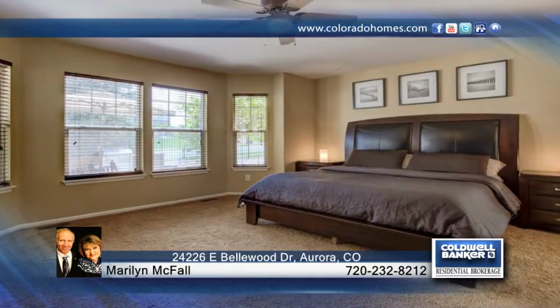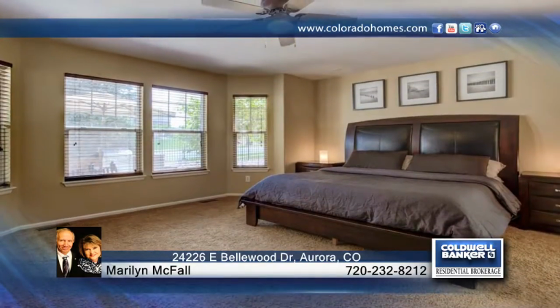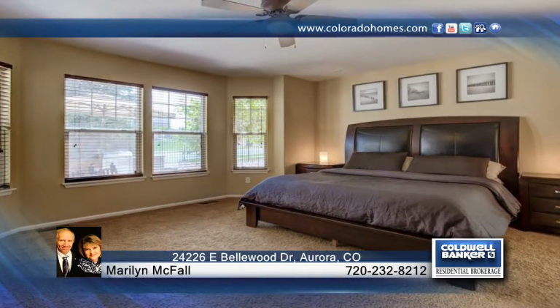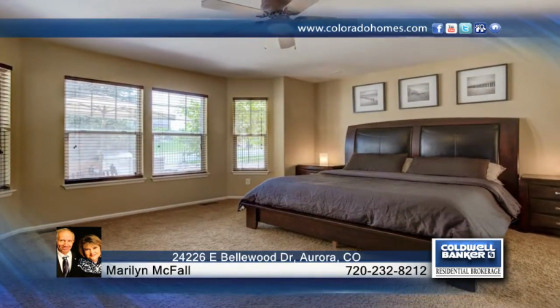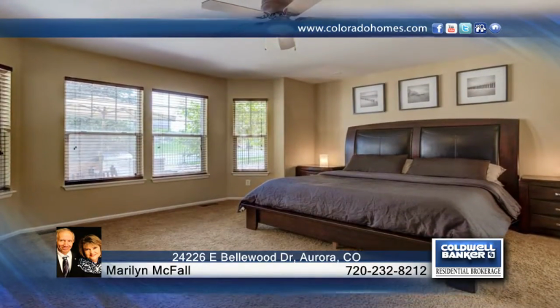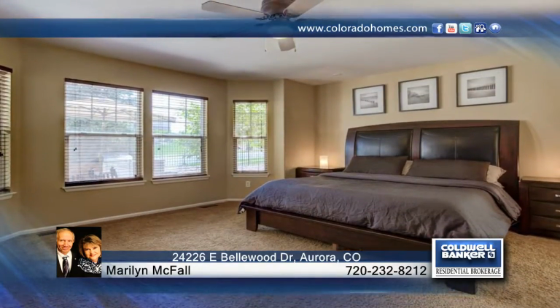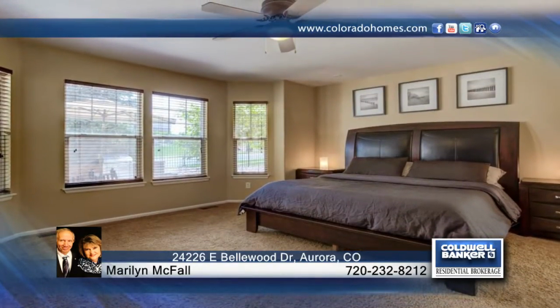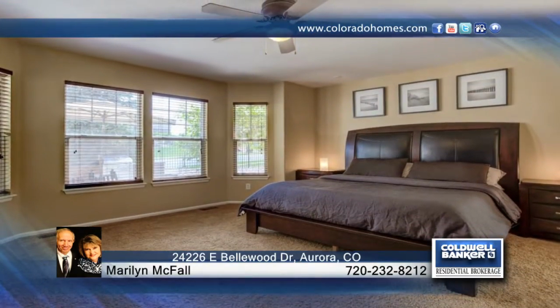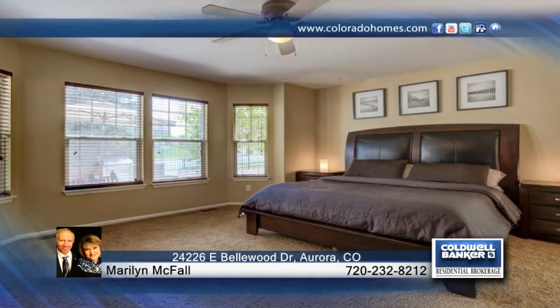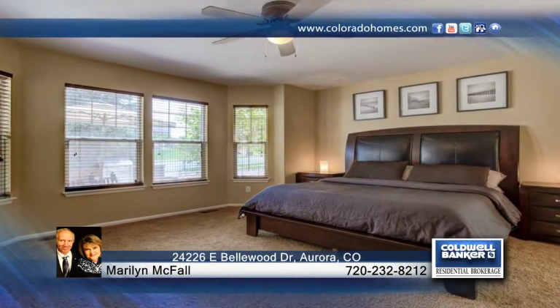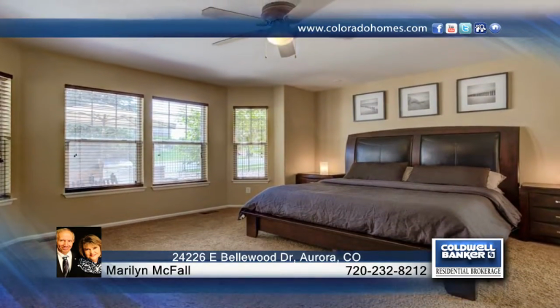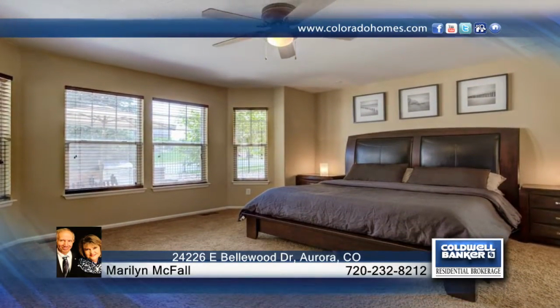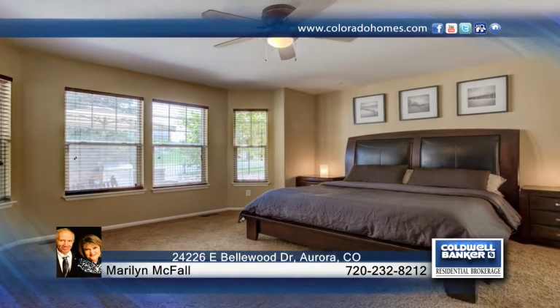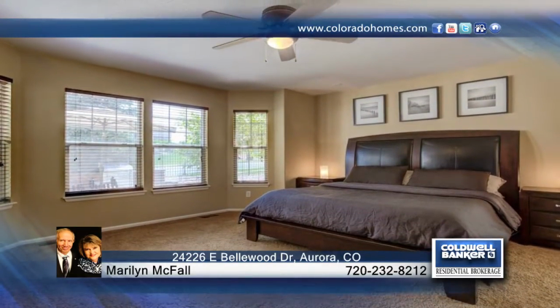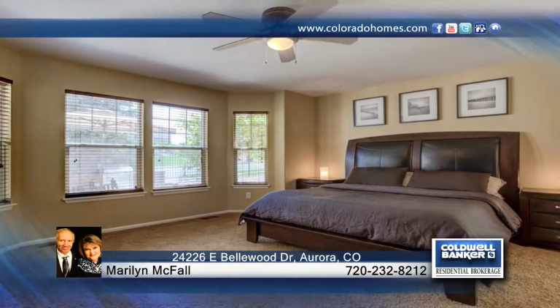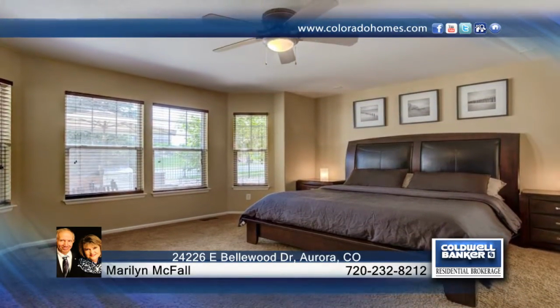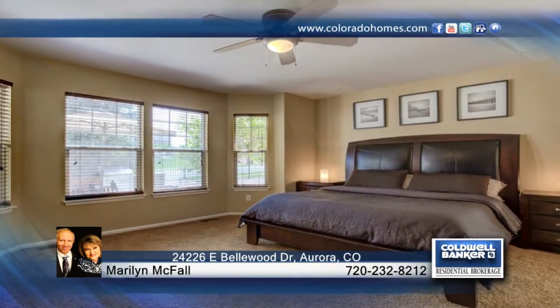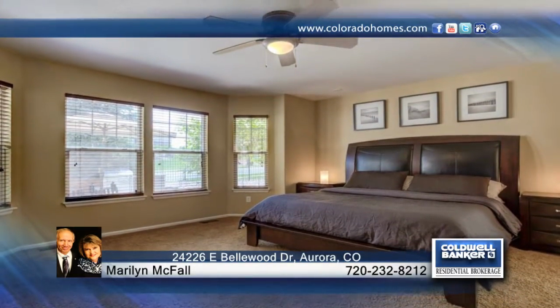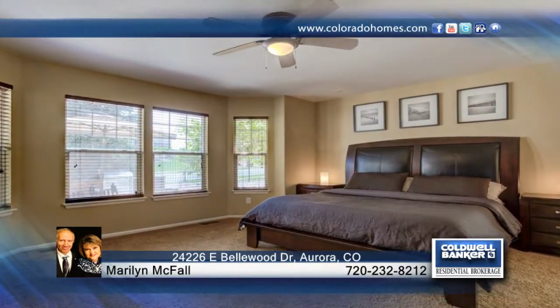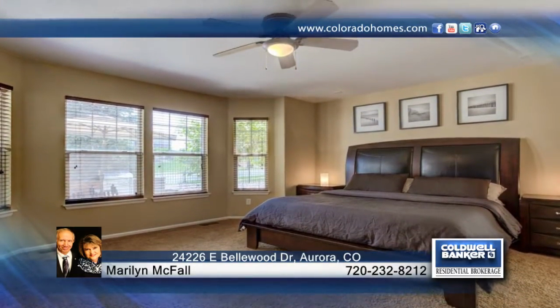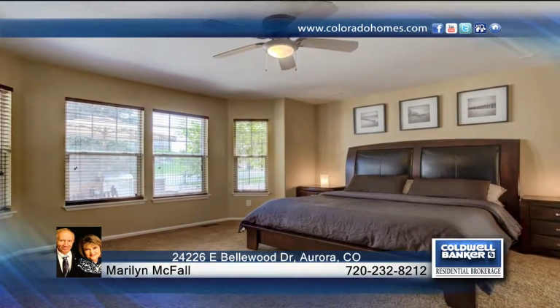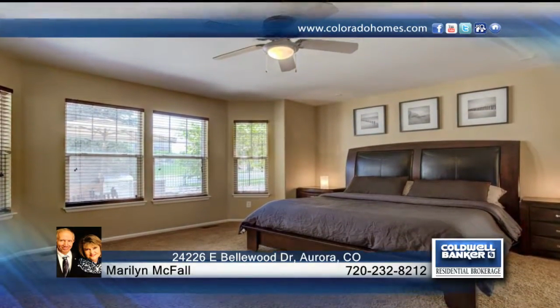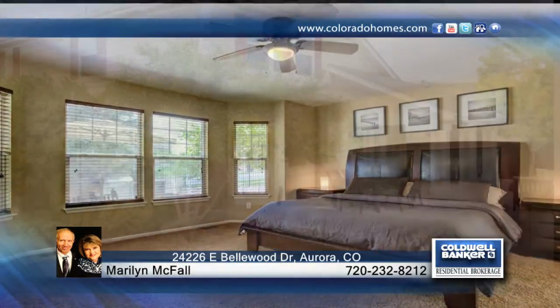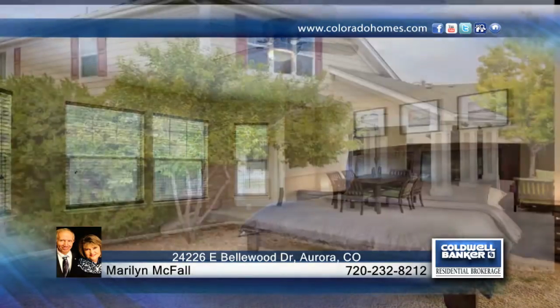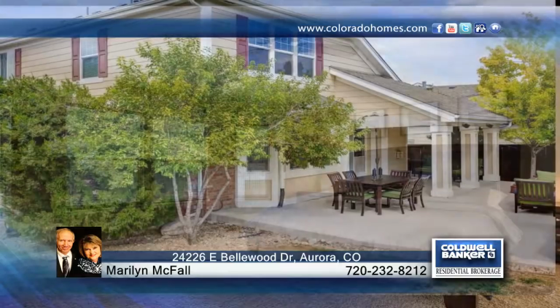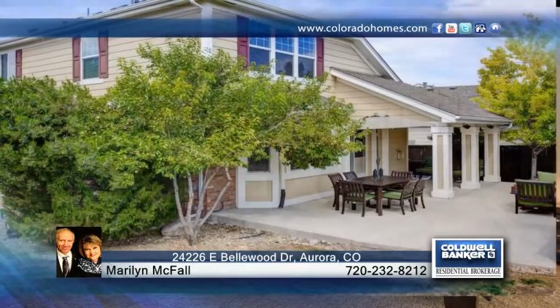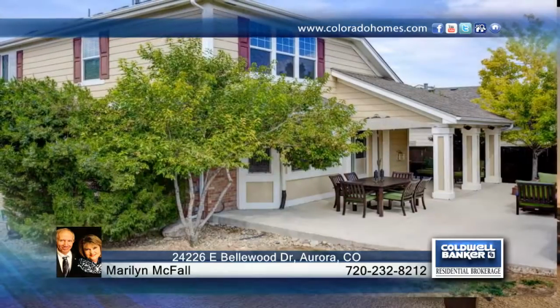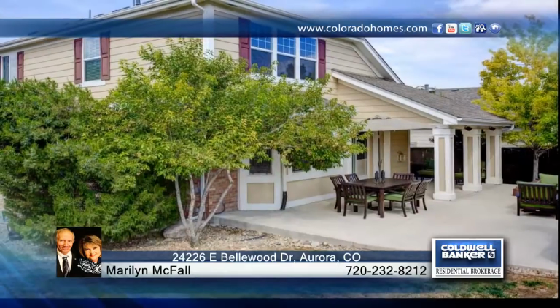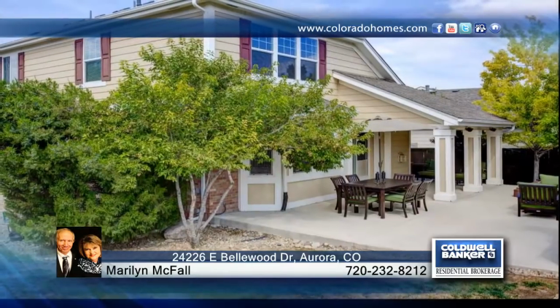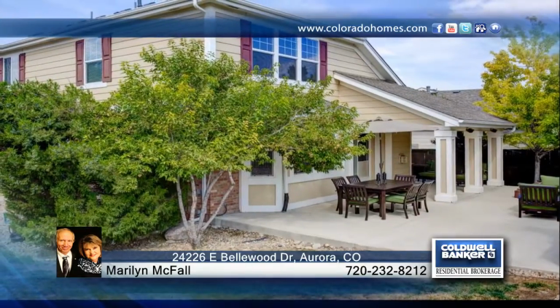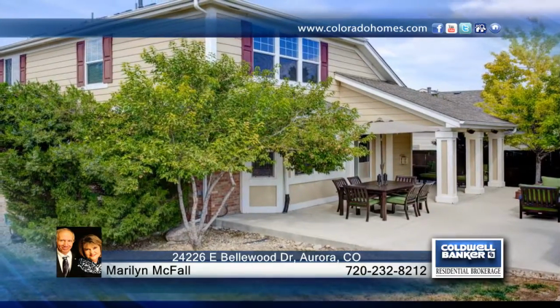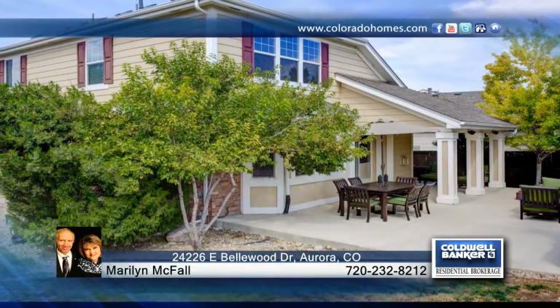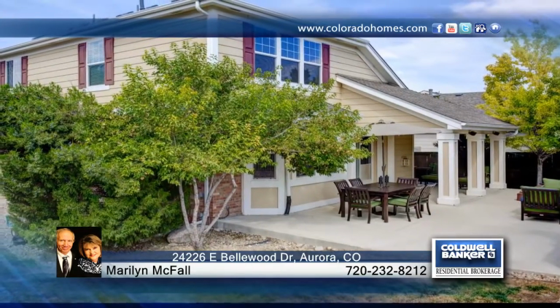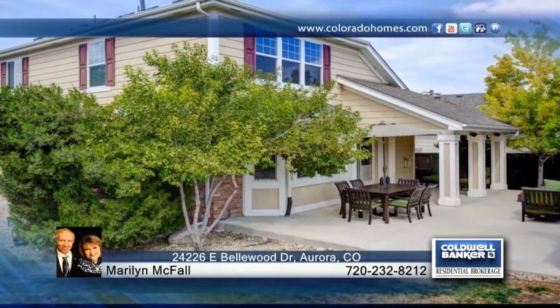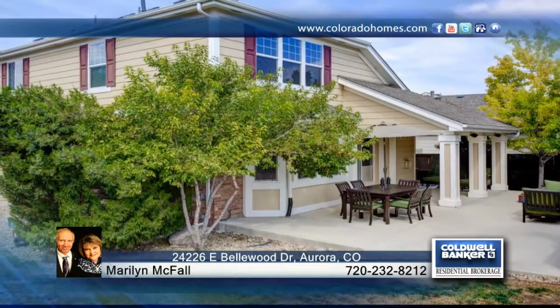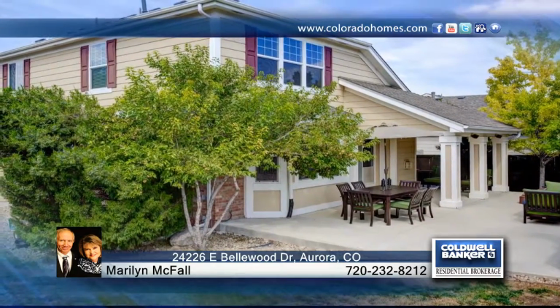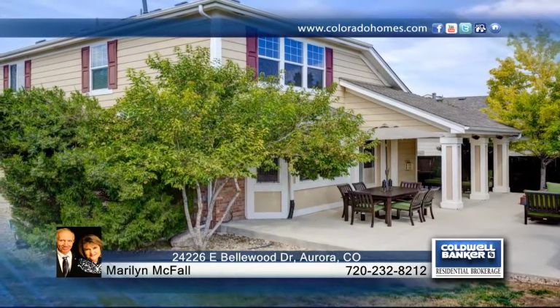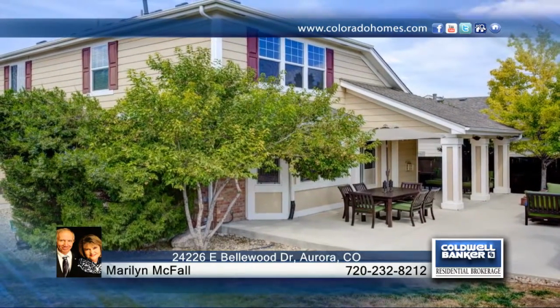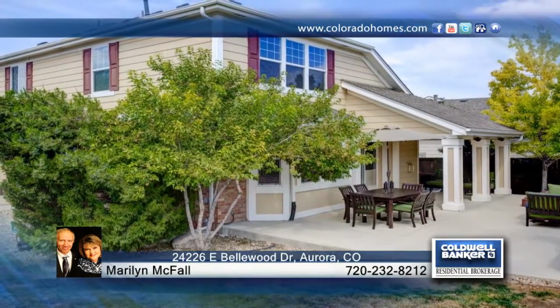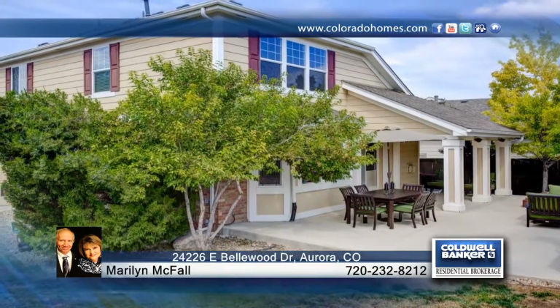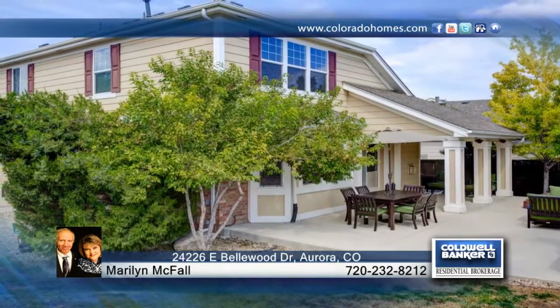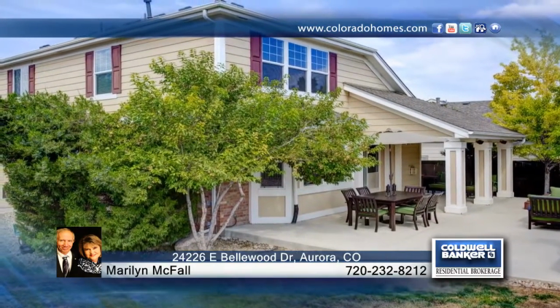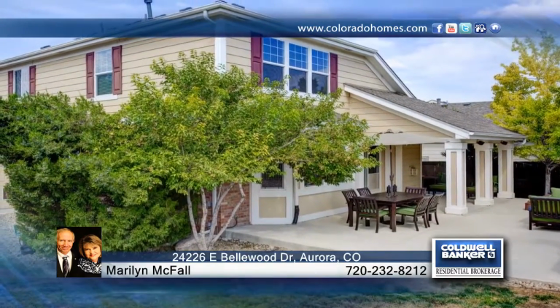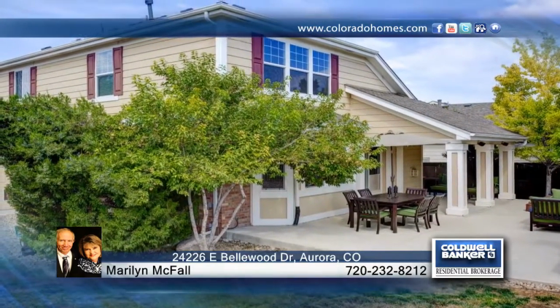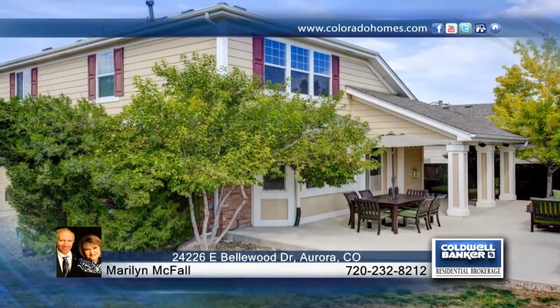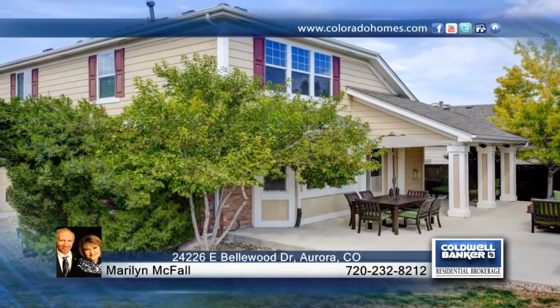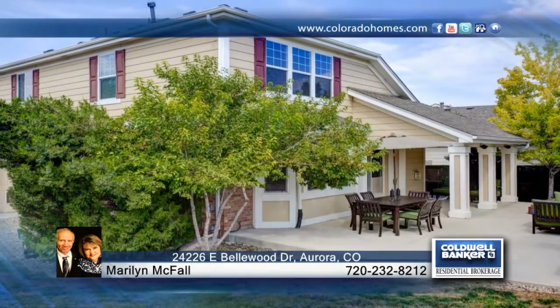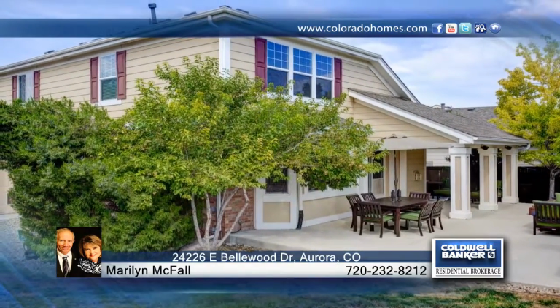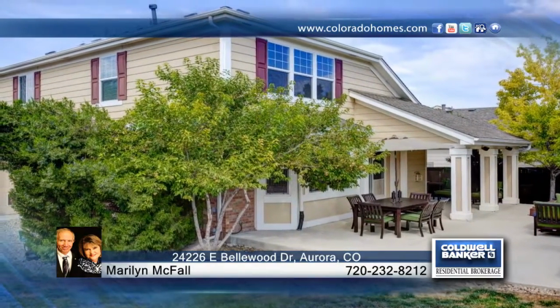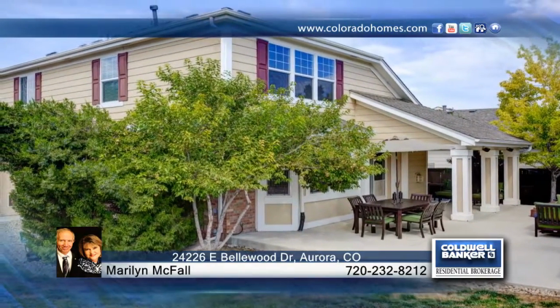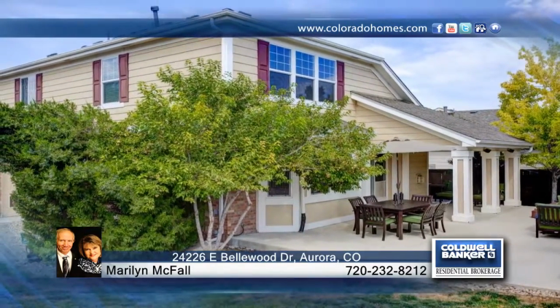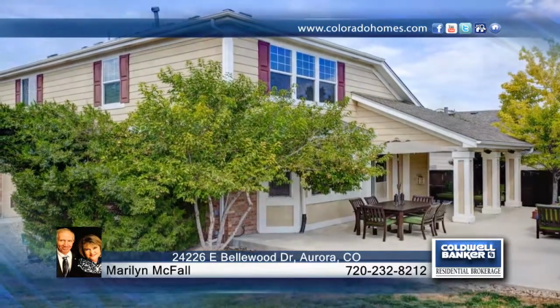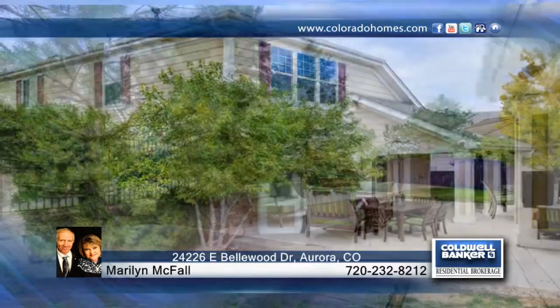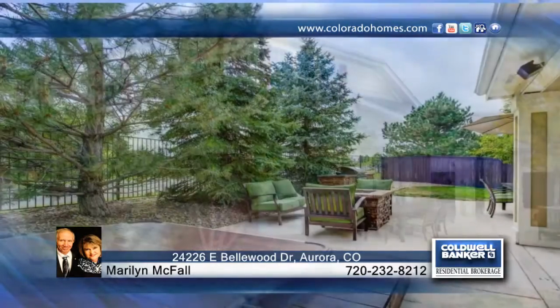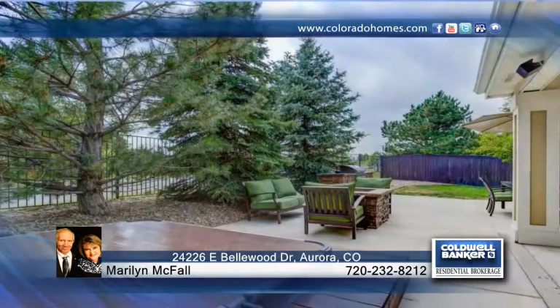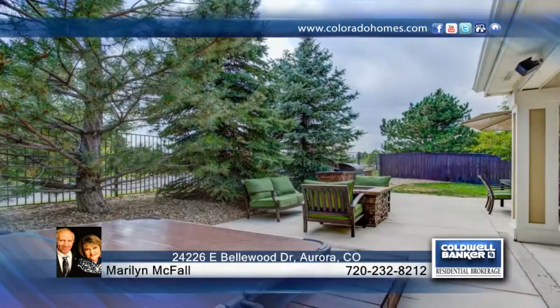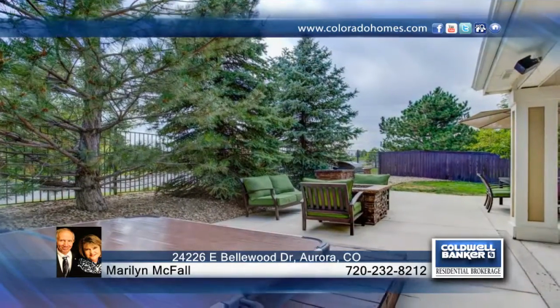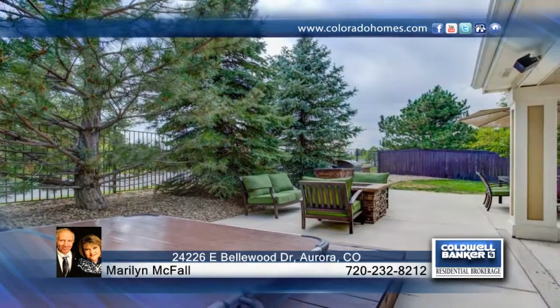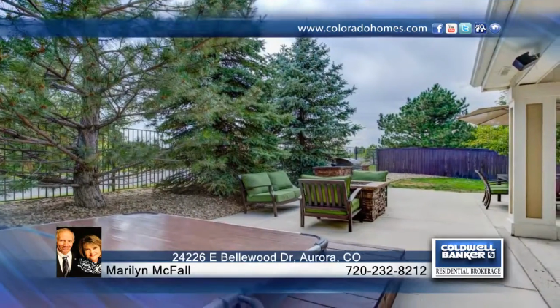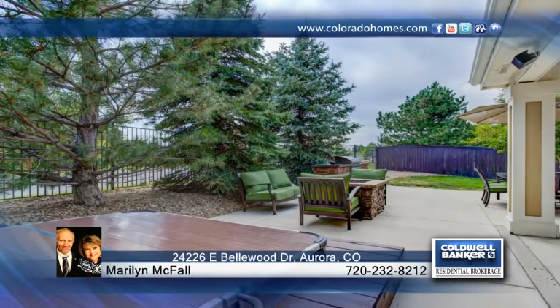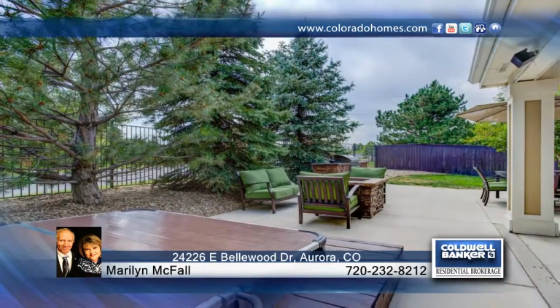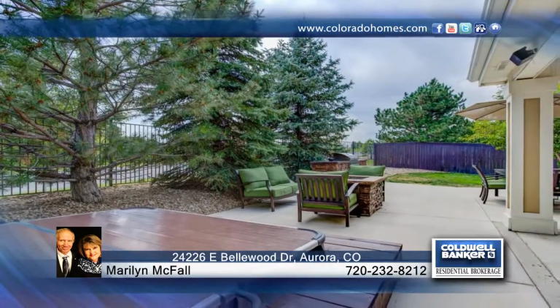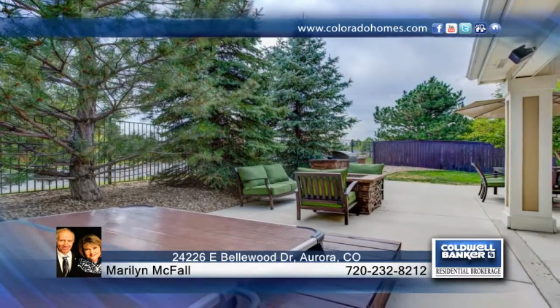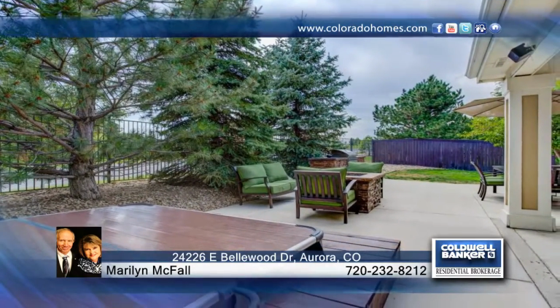Located near Buckley Air Force Base, Southlands Mall and the Aurora Reservoir, this home is ready and waiting for your call to Marilyn McFauln.